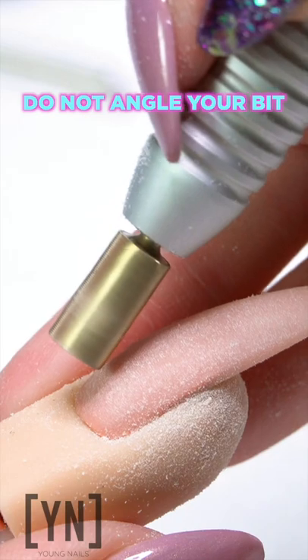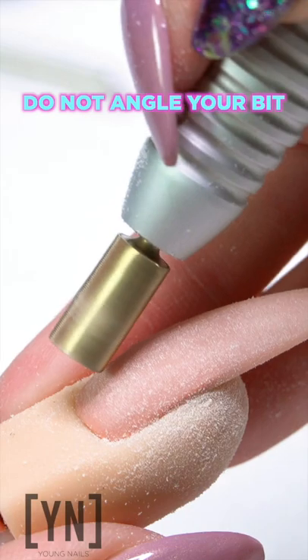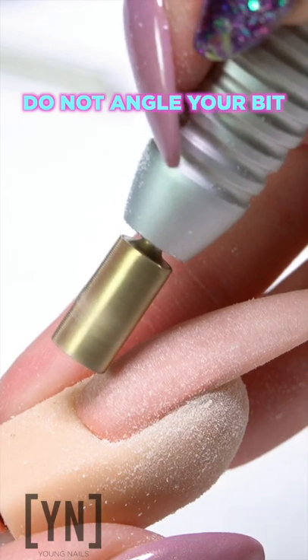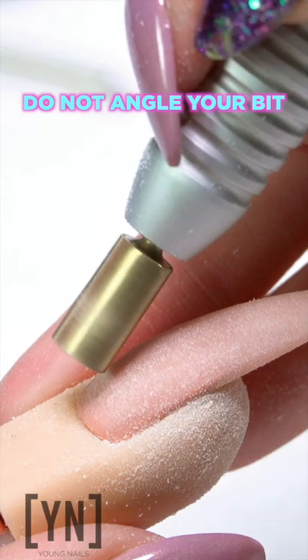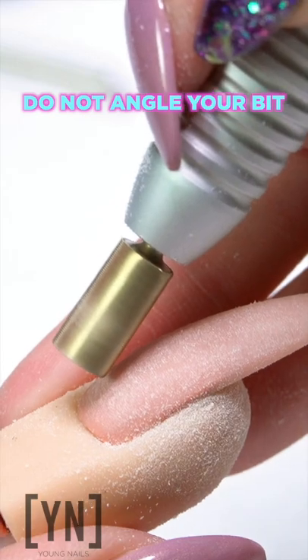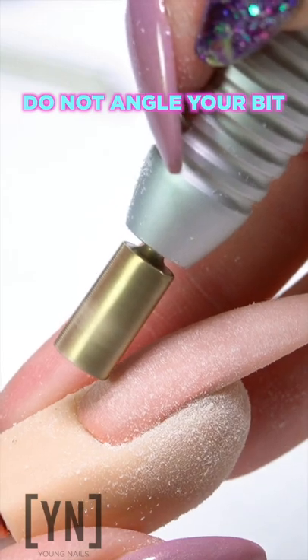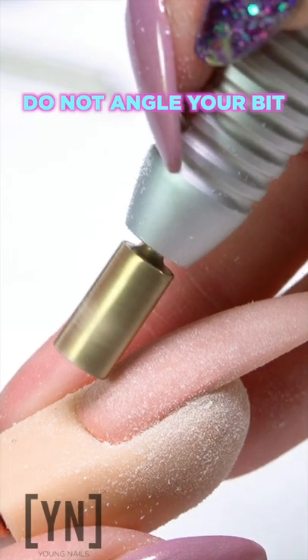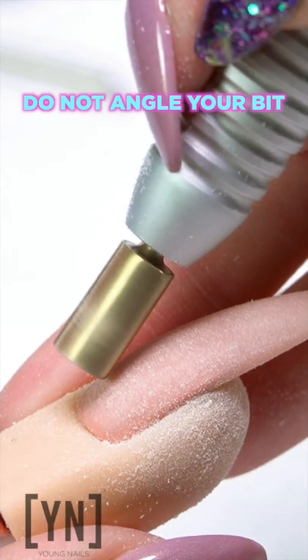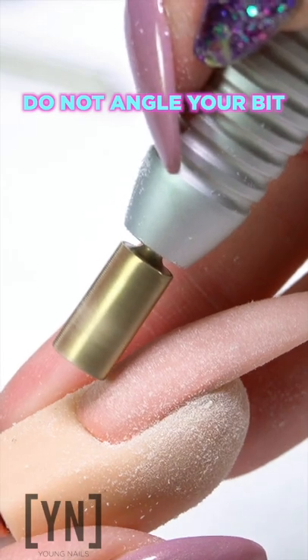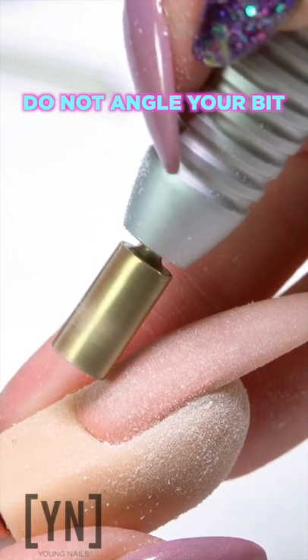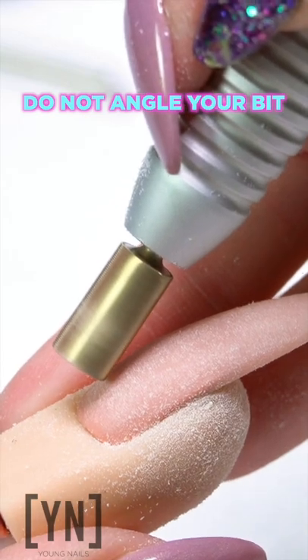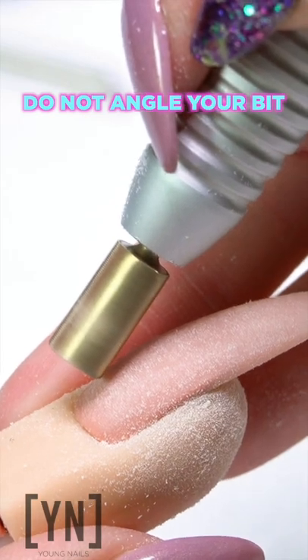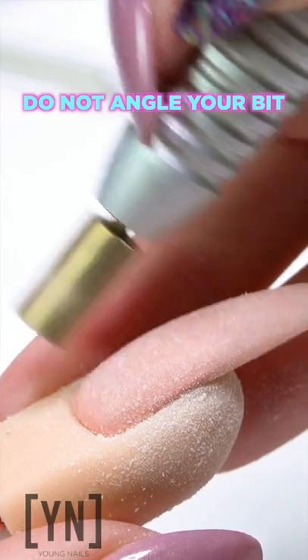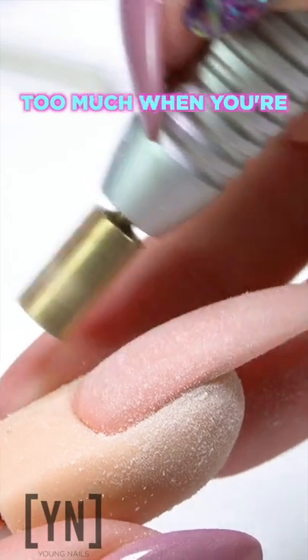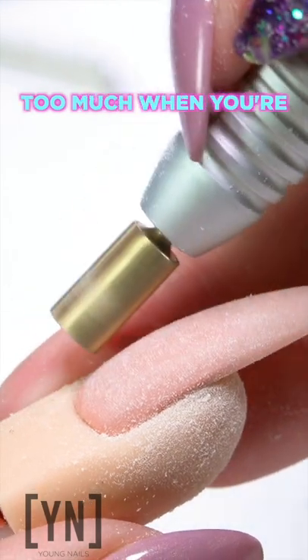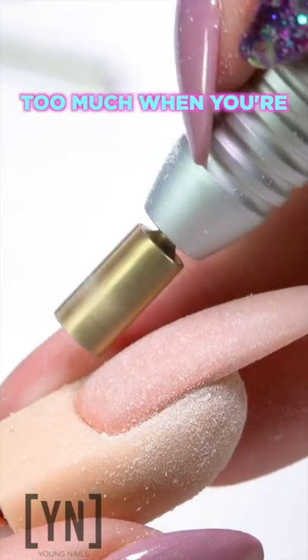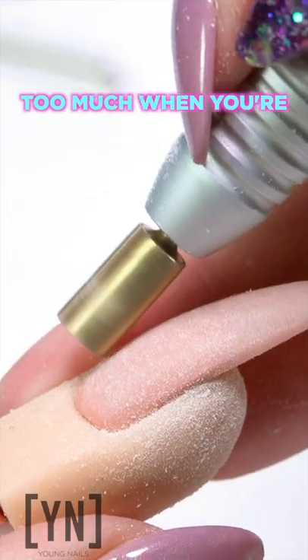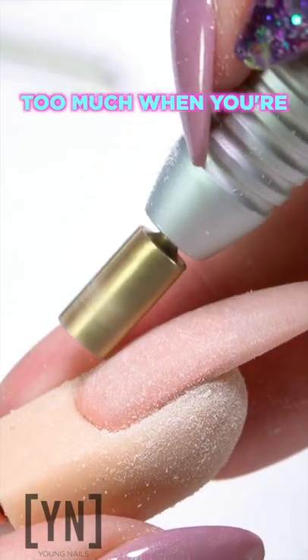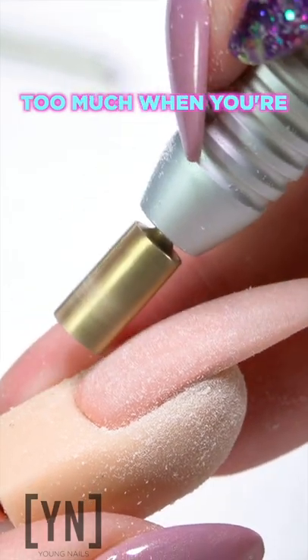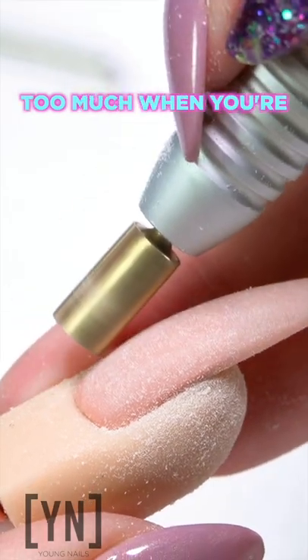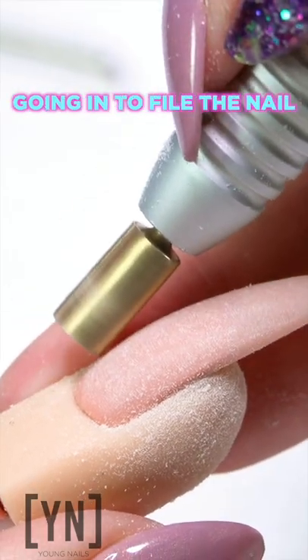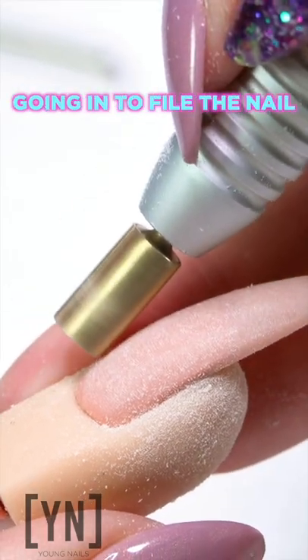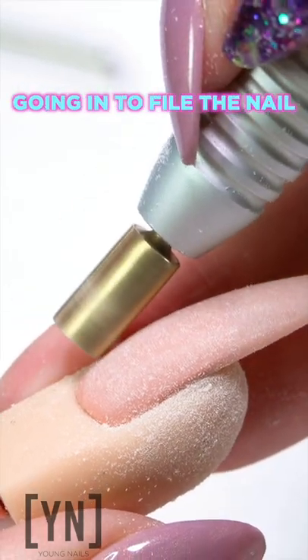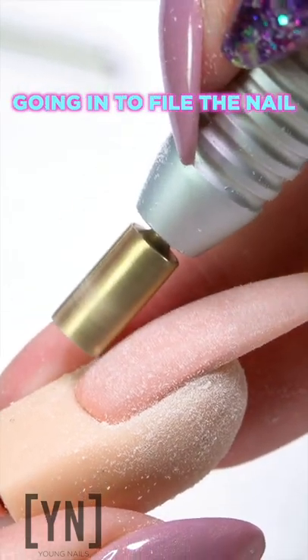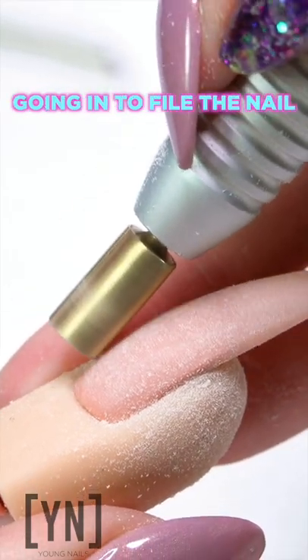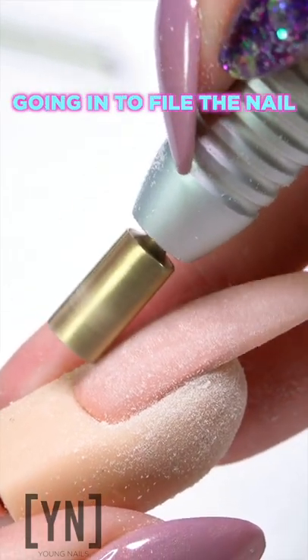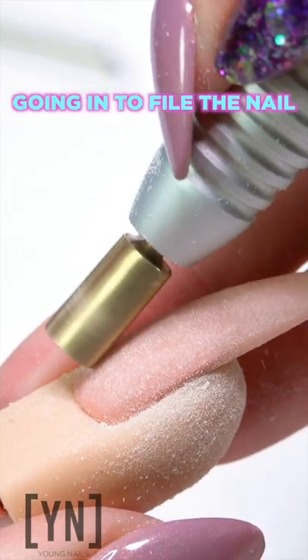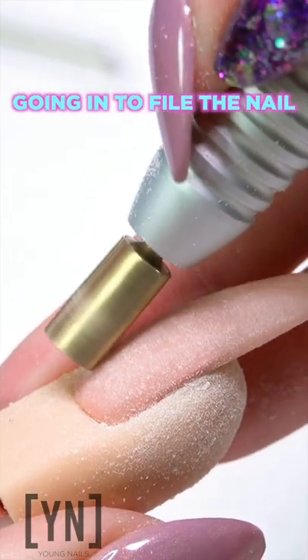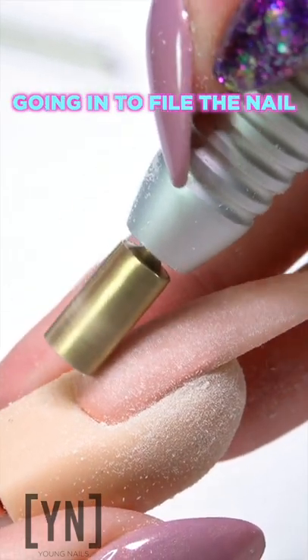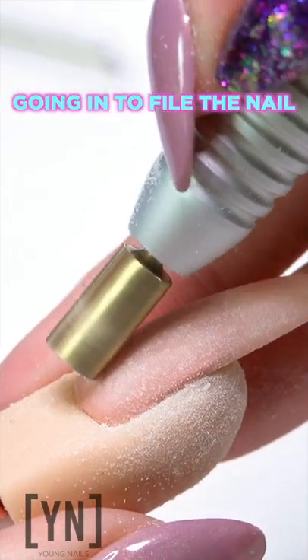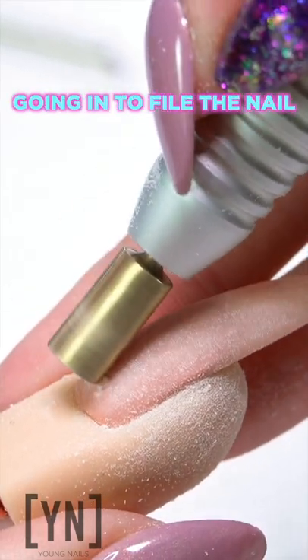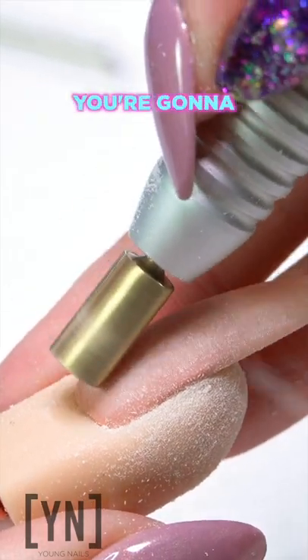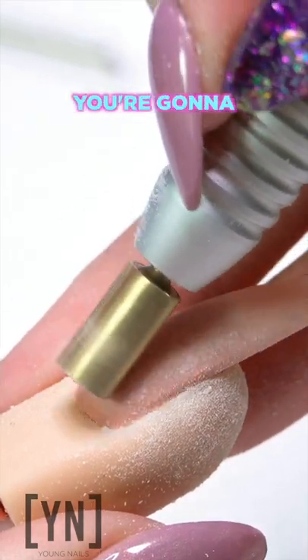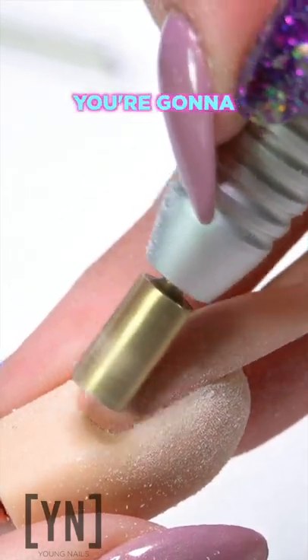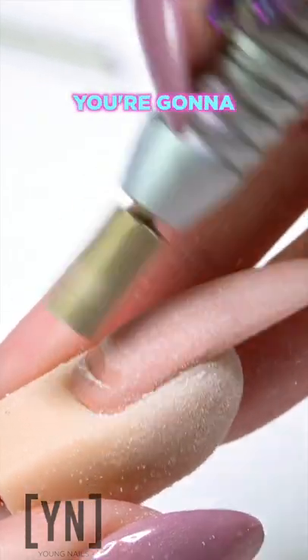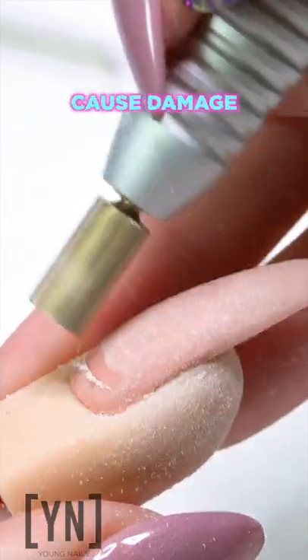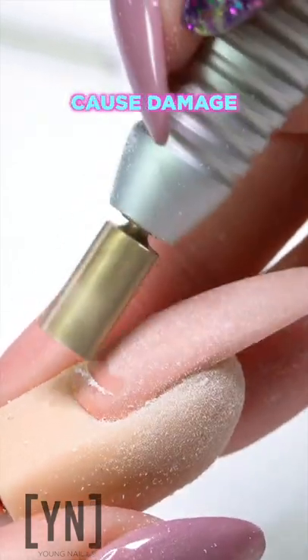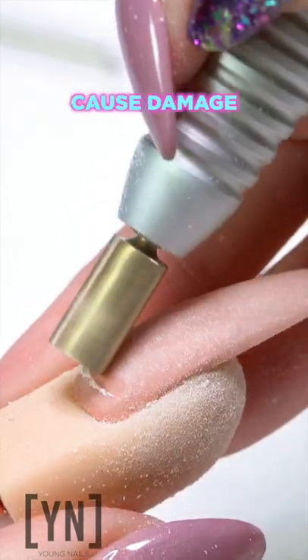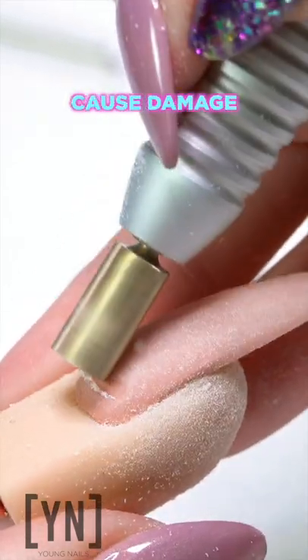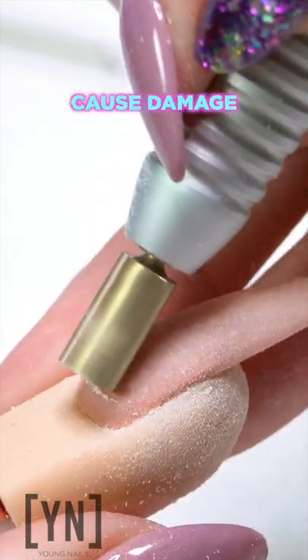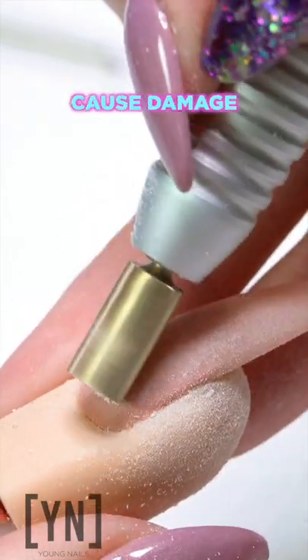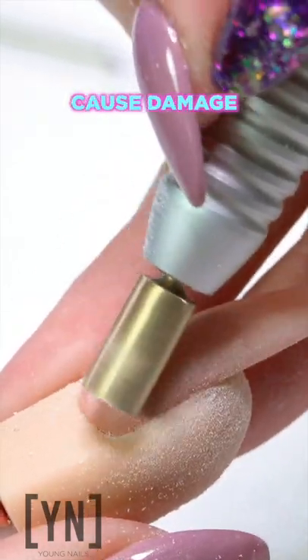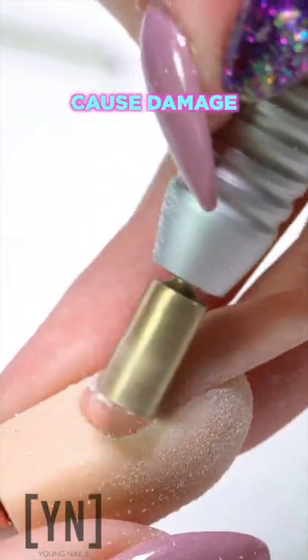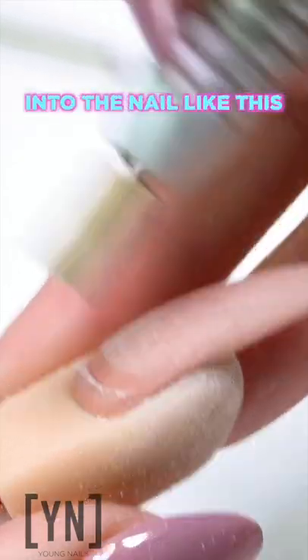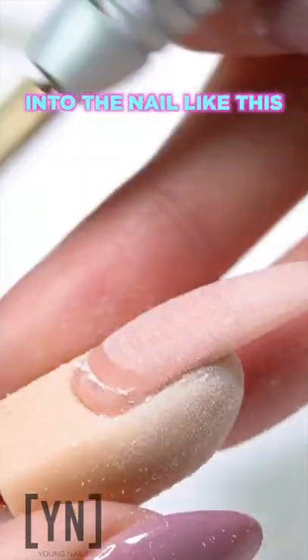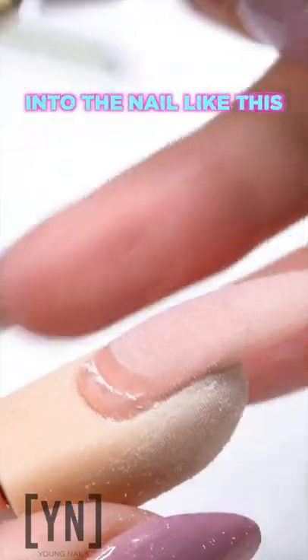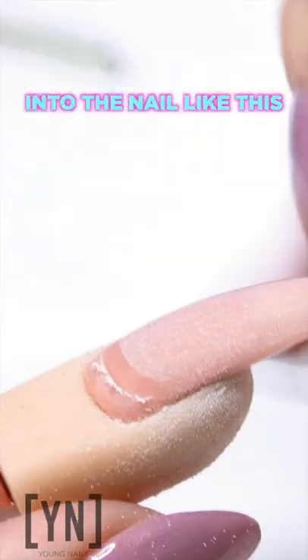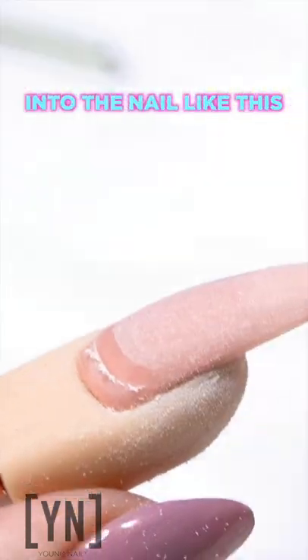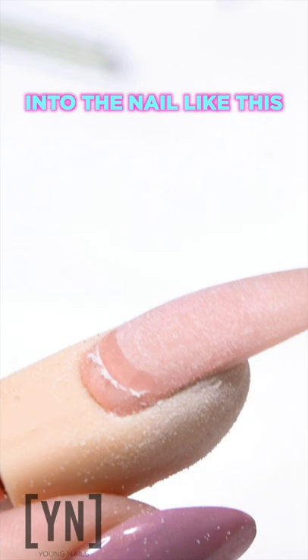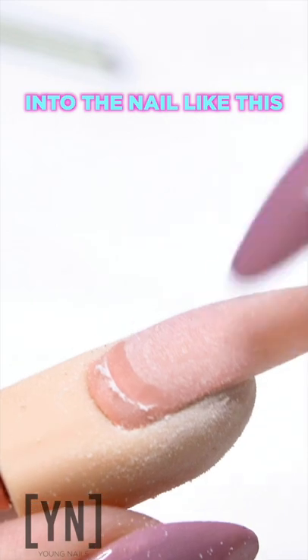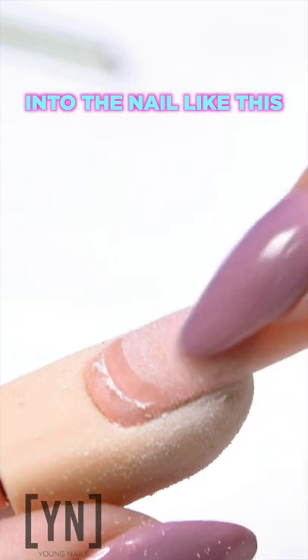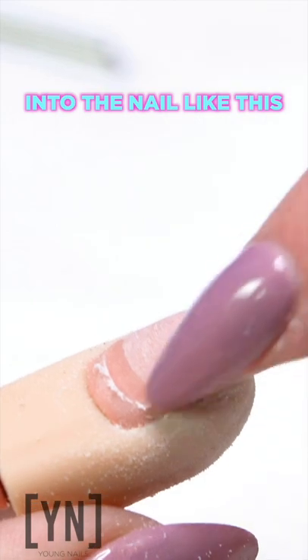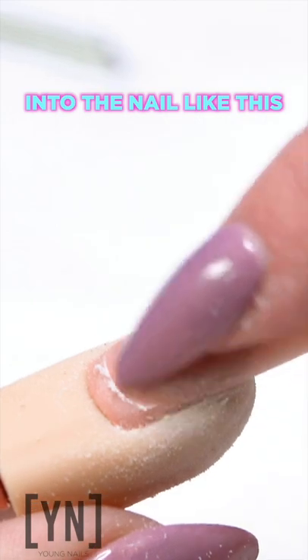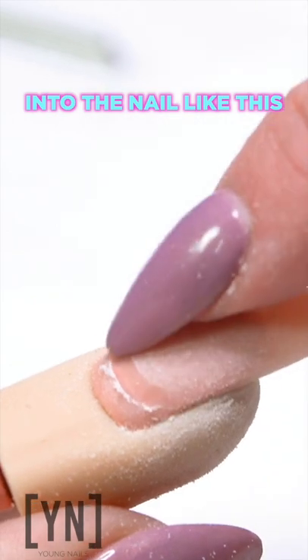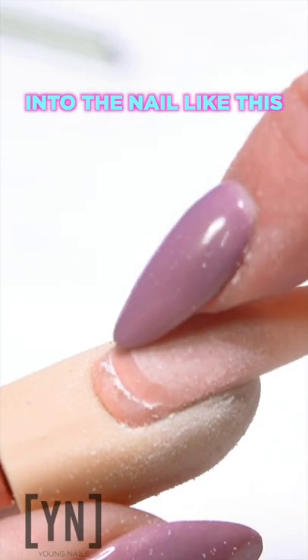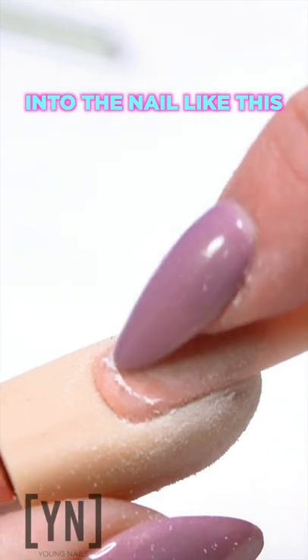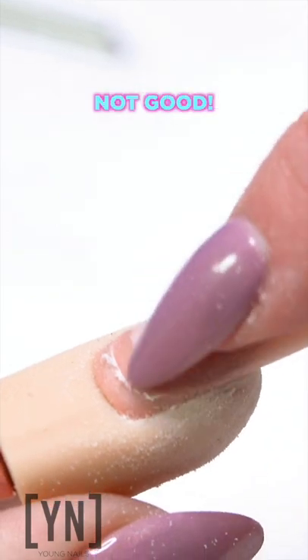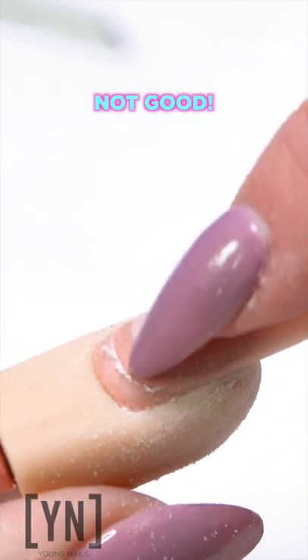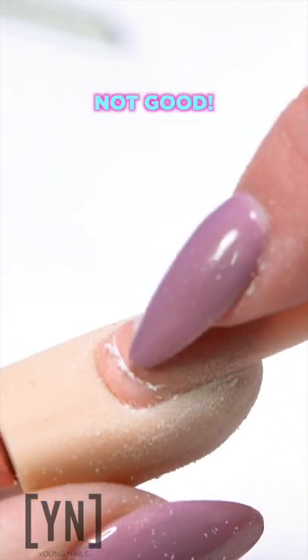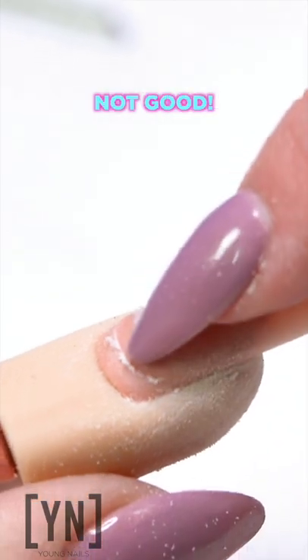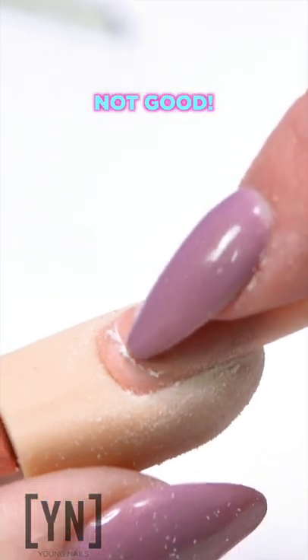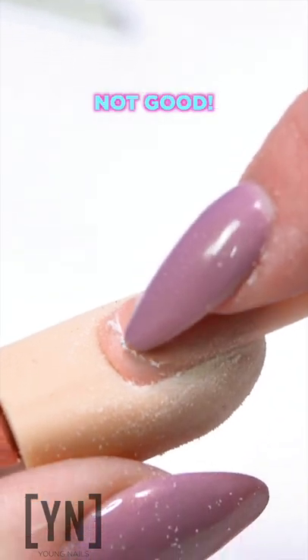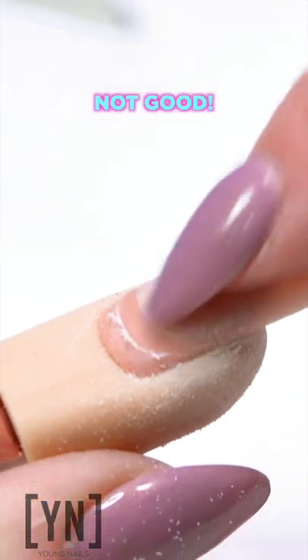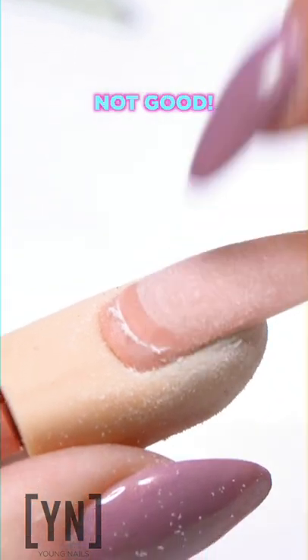Do not angle your bit too much when you're going in to follow the nail. You're going to cause damage into the nail like this. Not good.